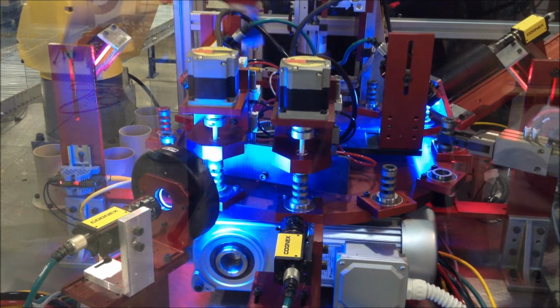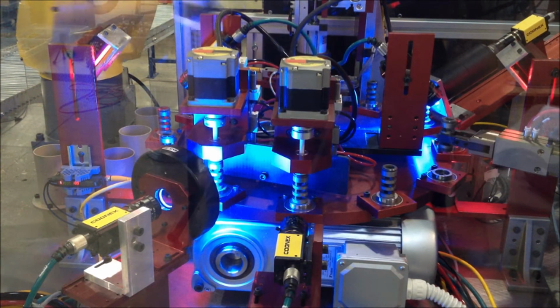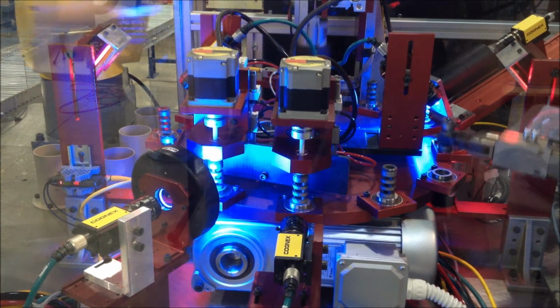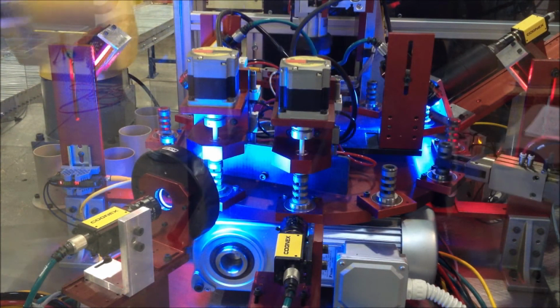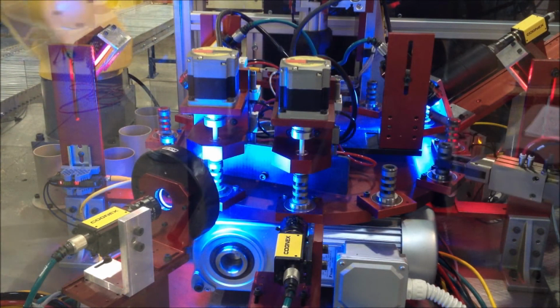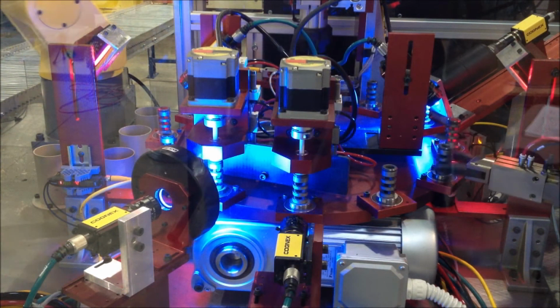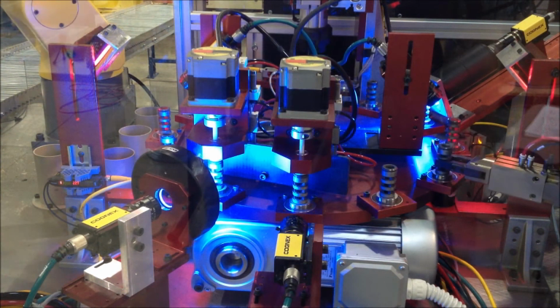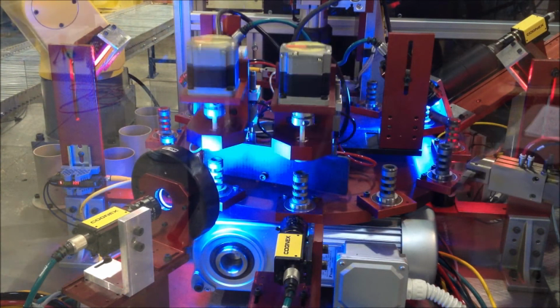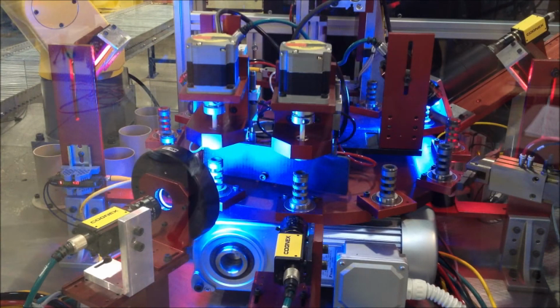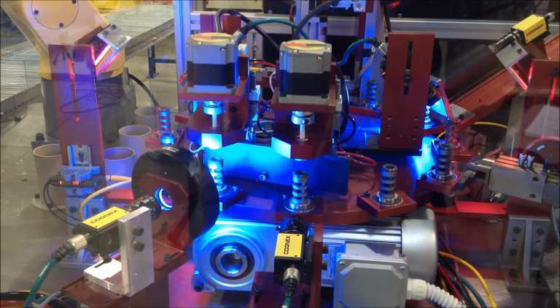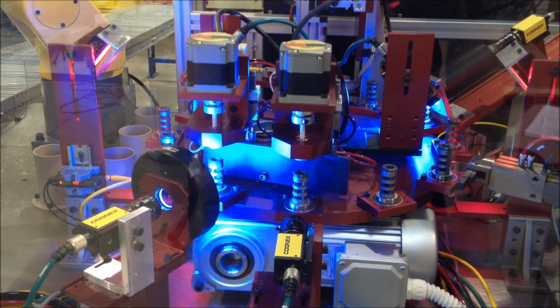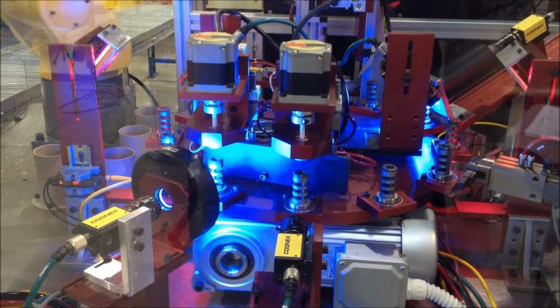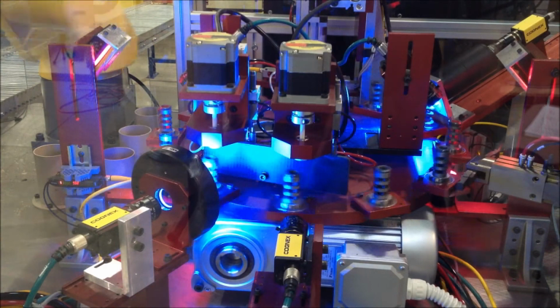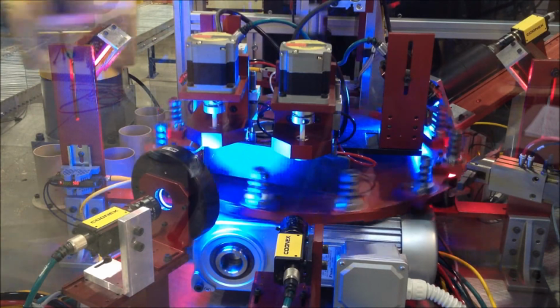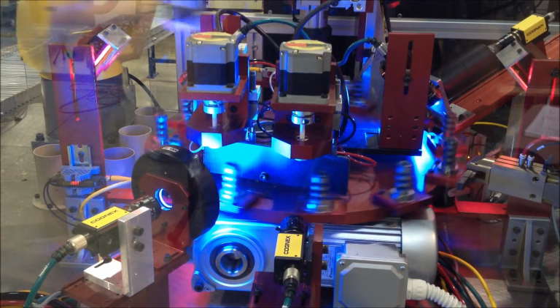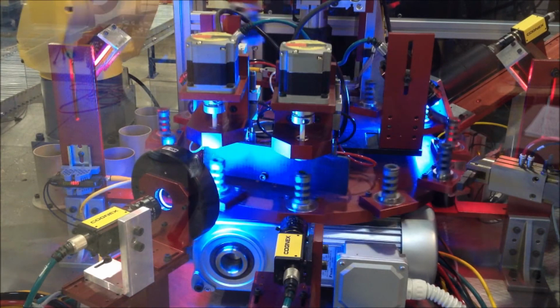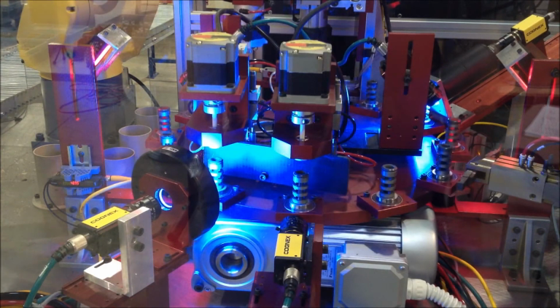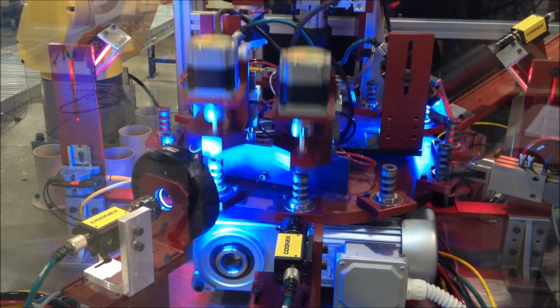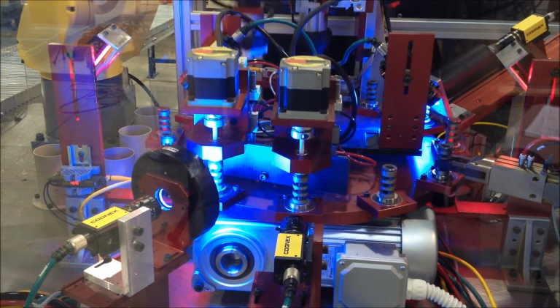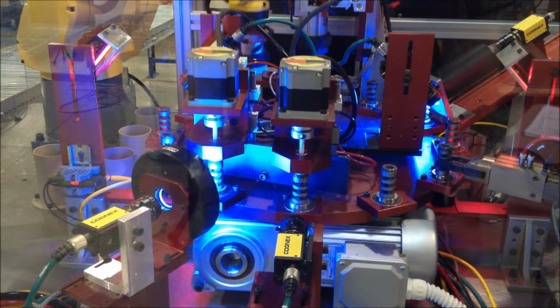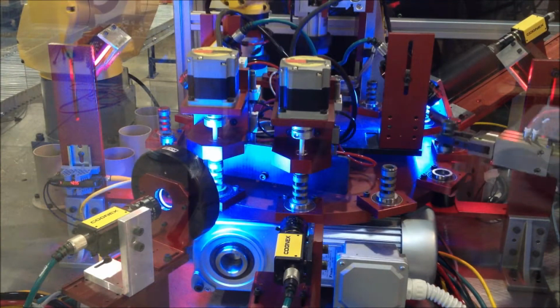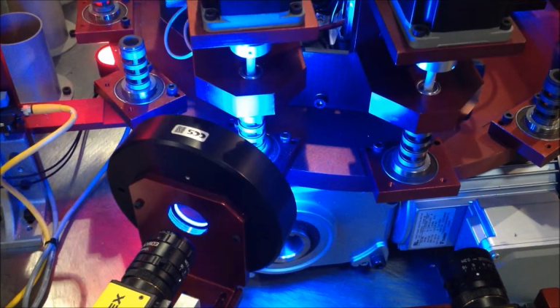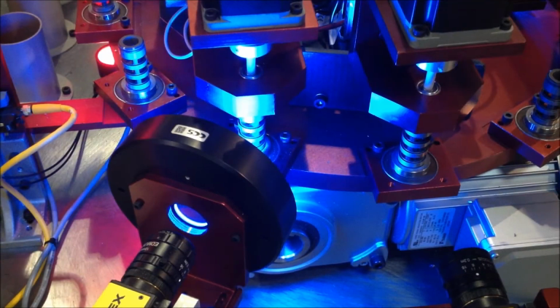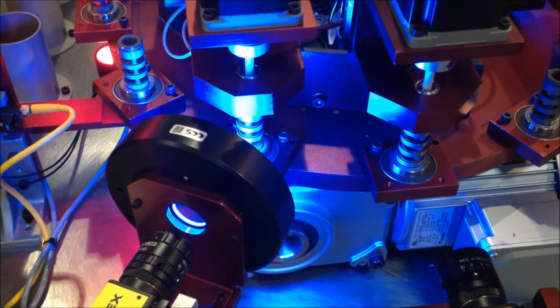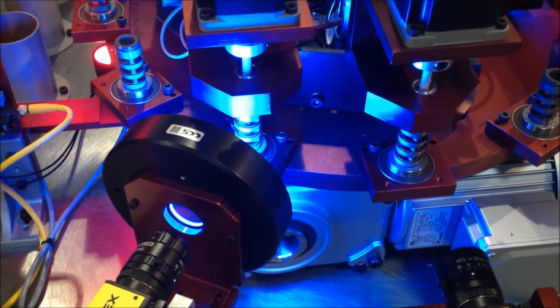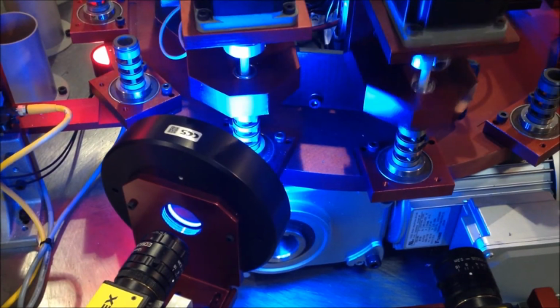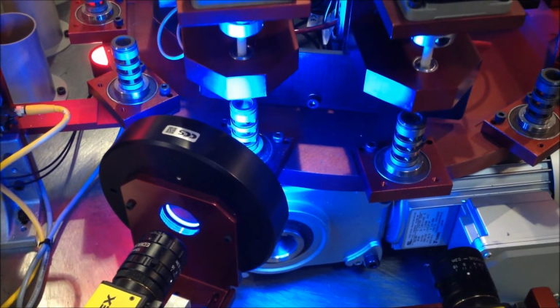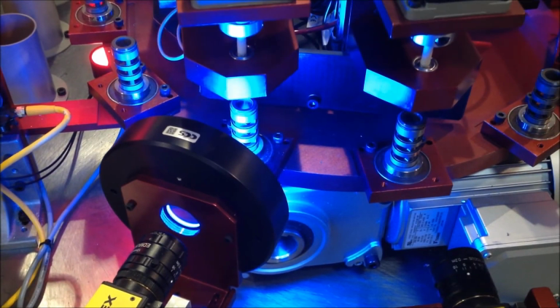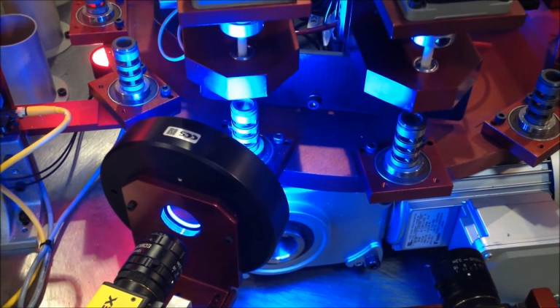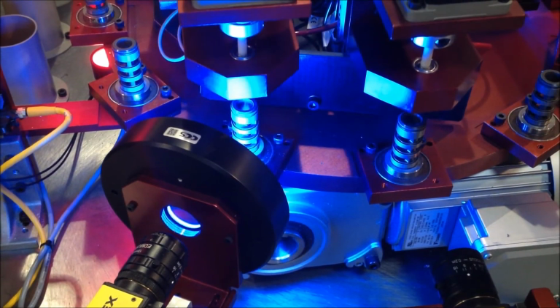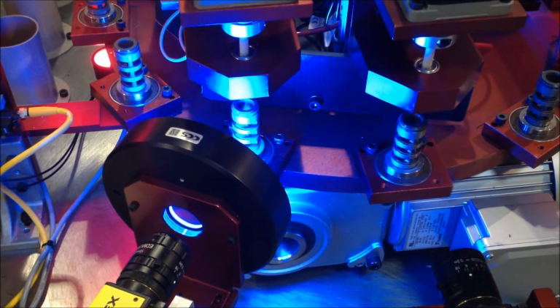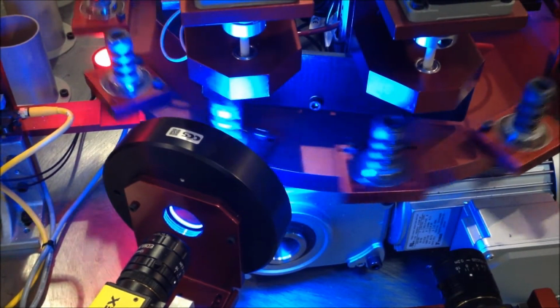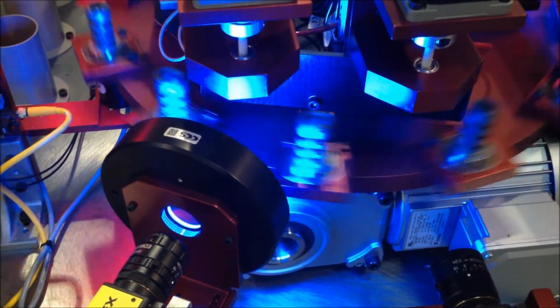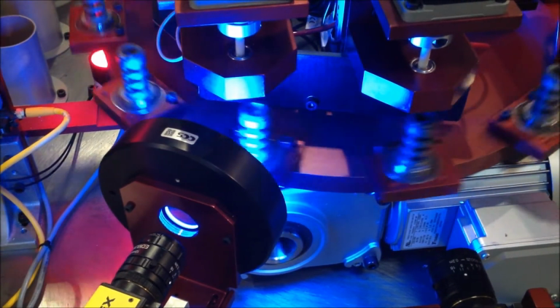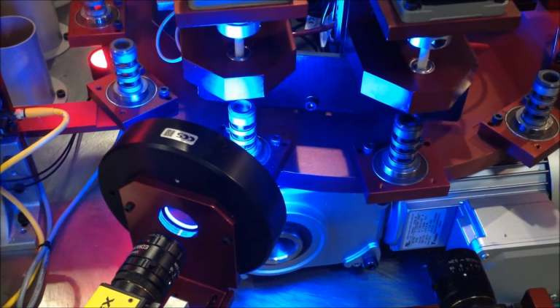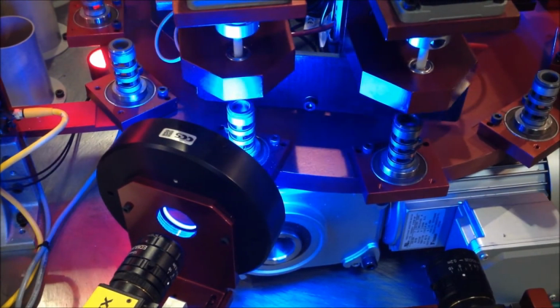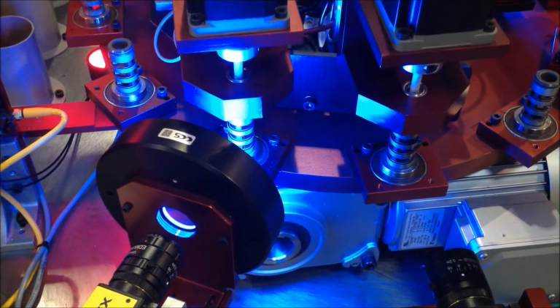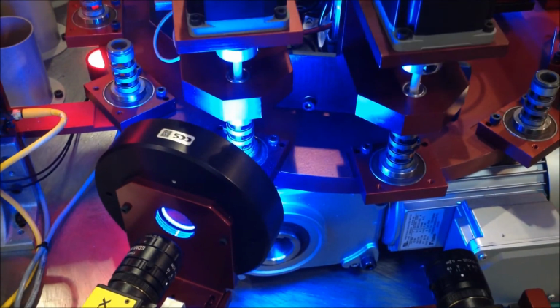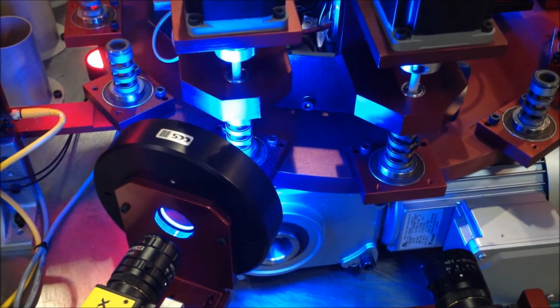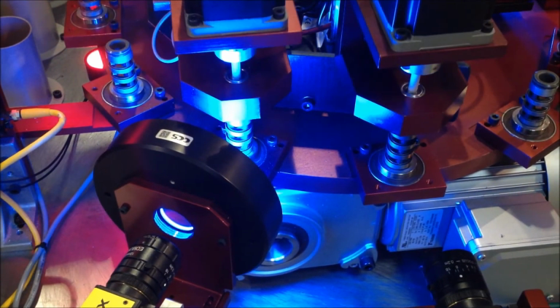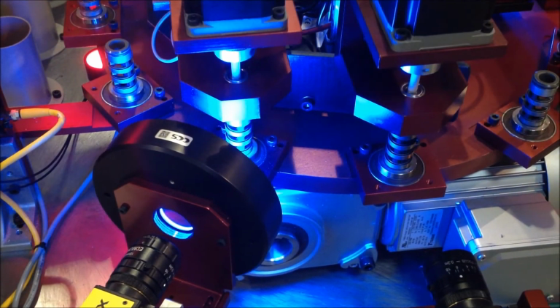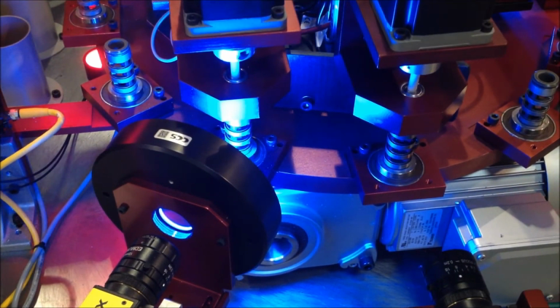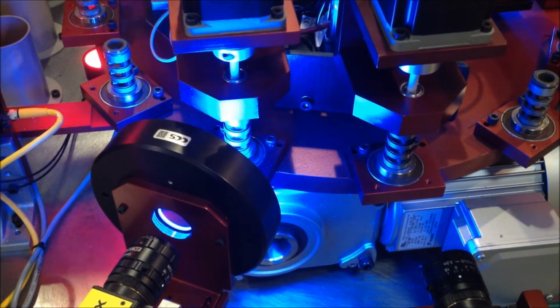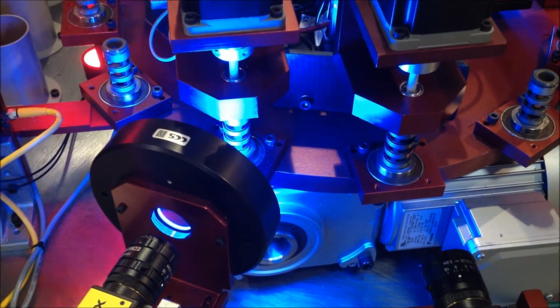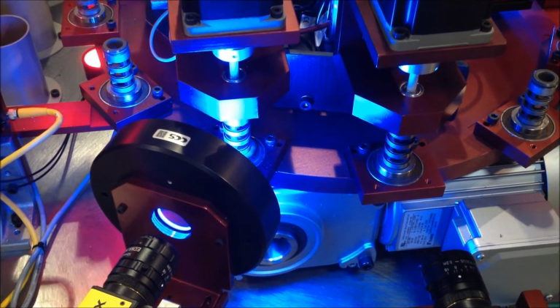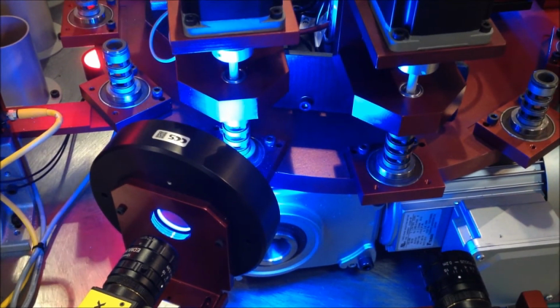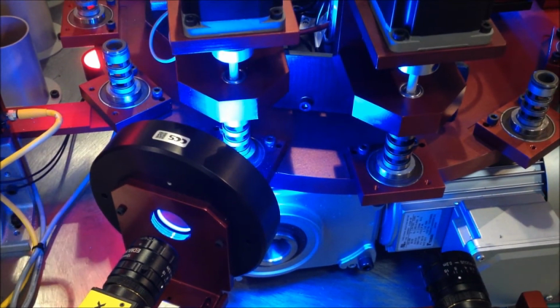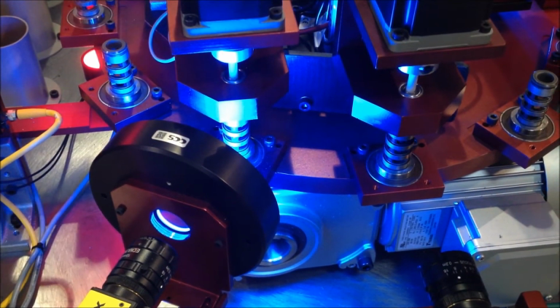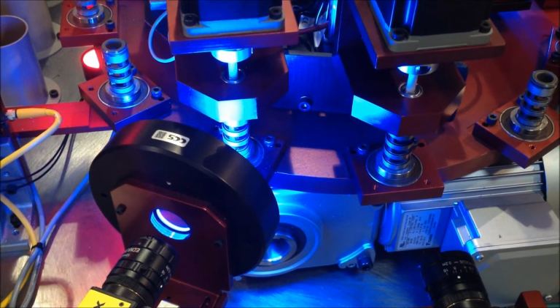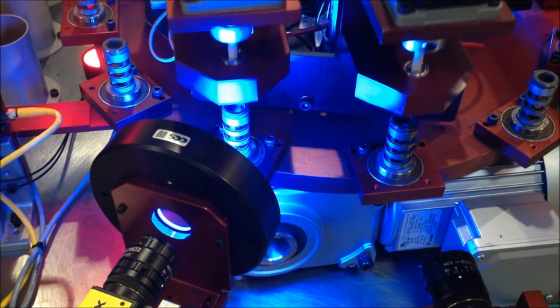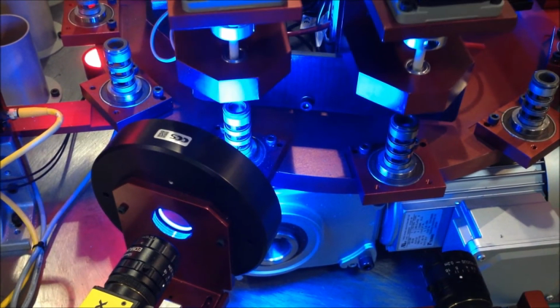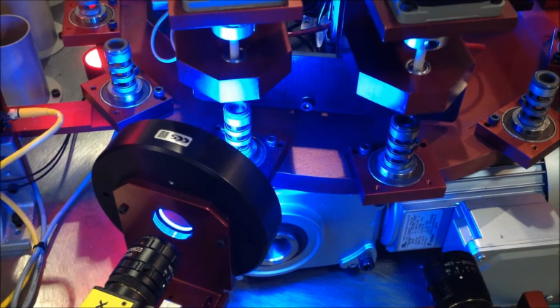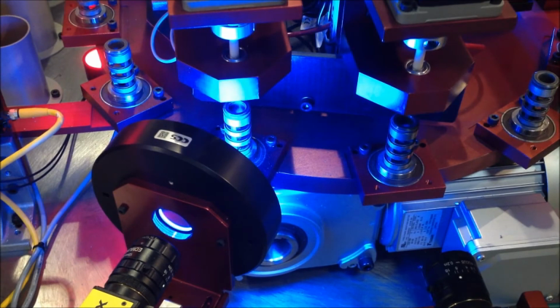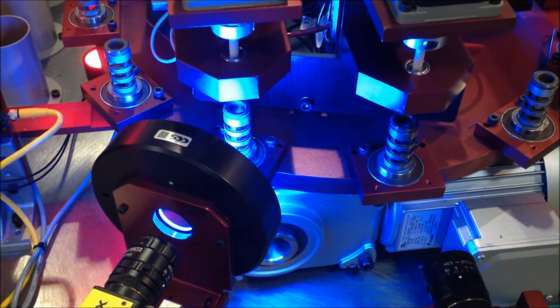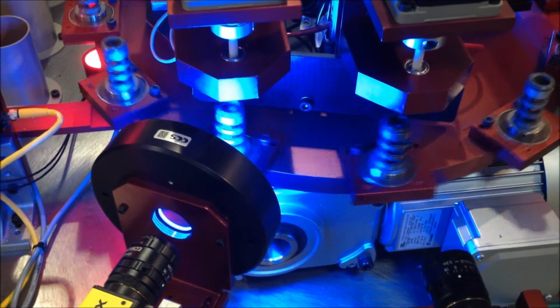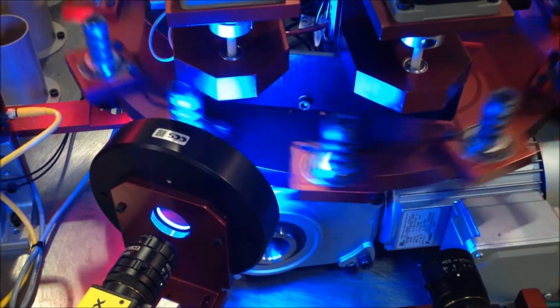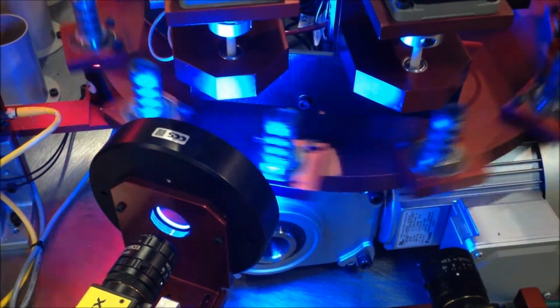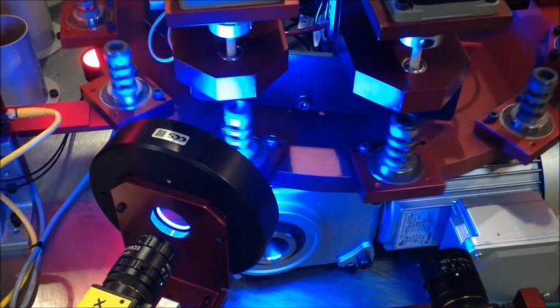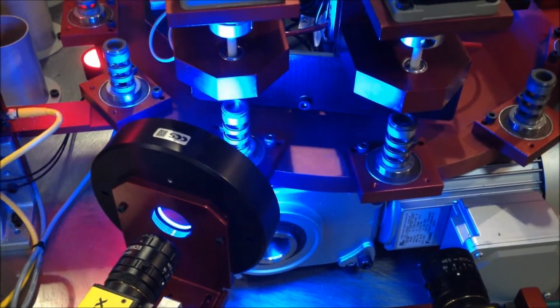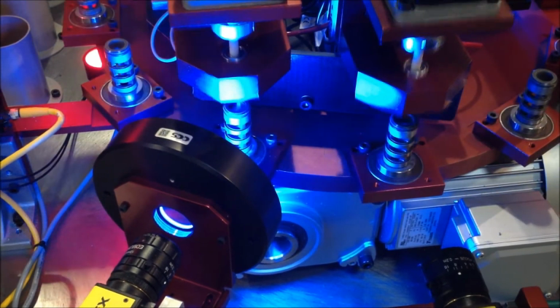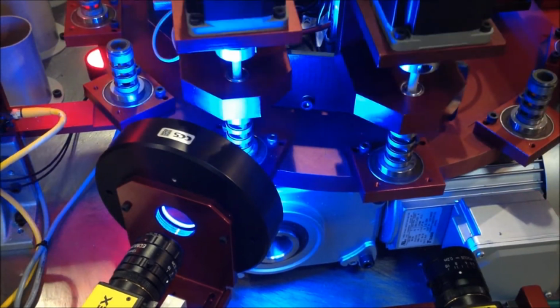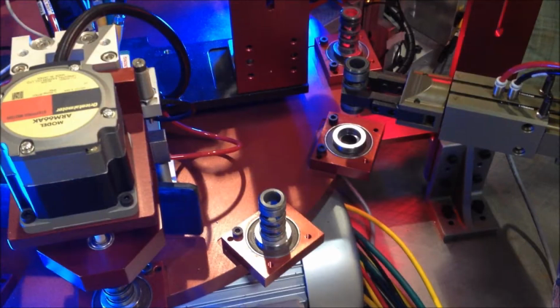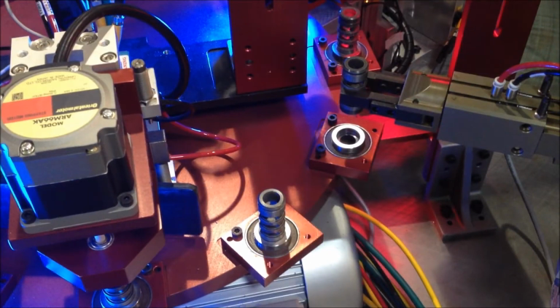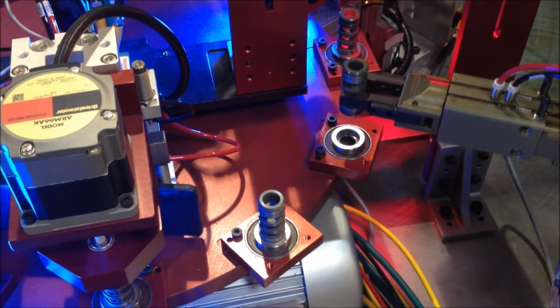The next station uses a Cognex camera to inspect the part for chatter, light anodizing, and marks on the top face.